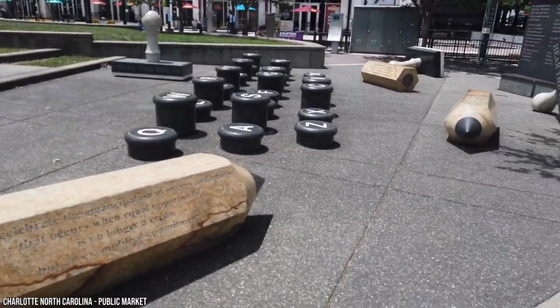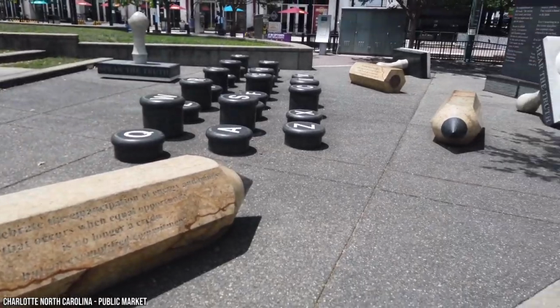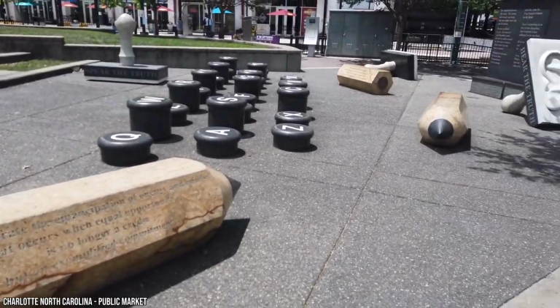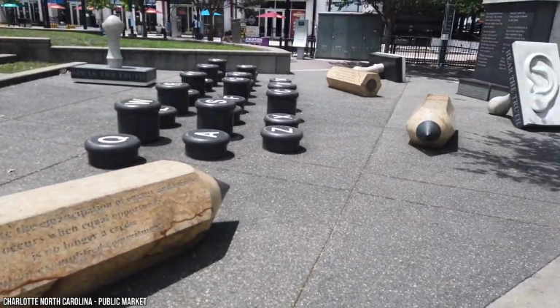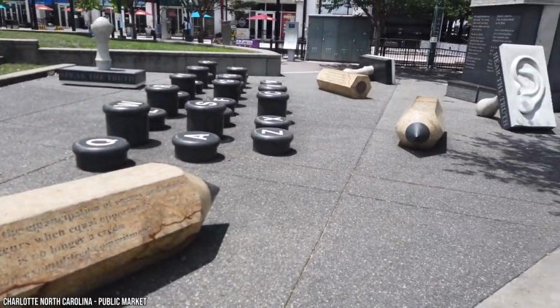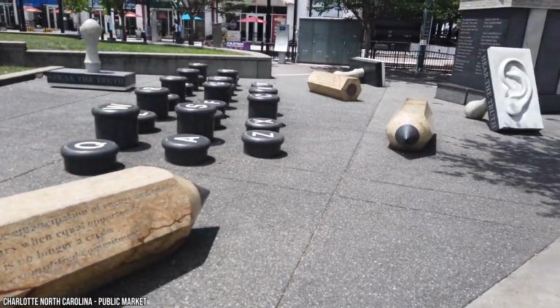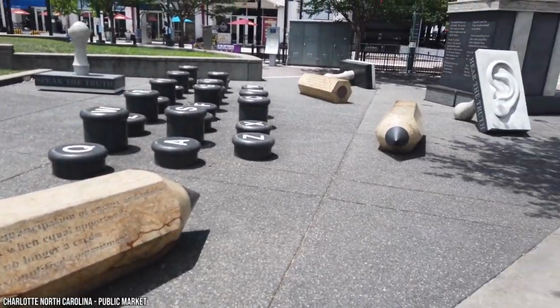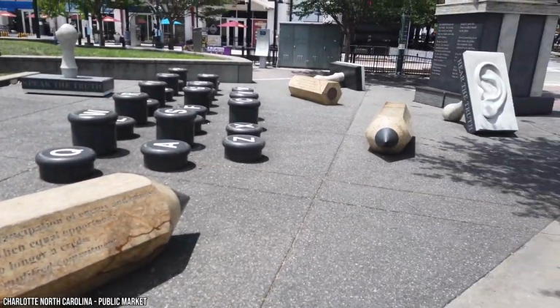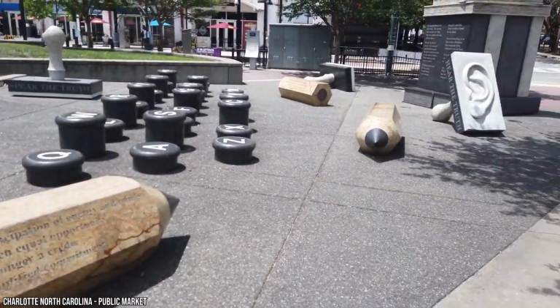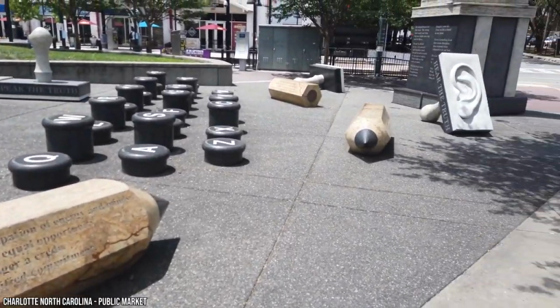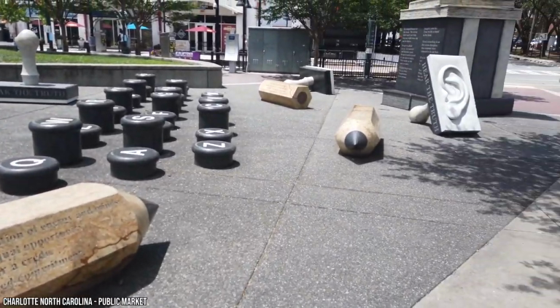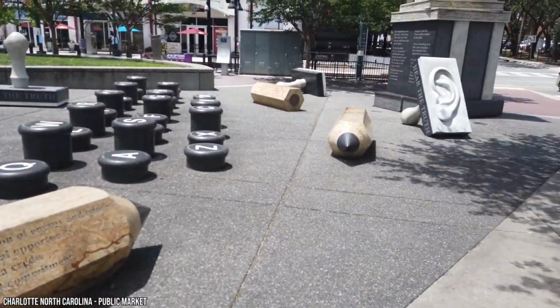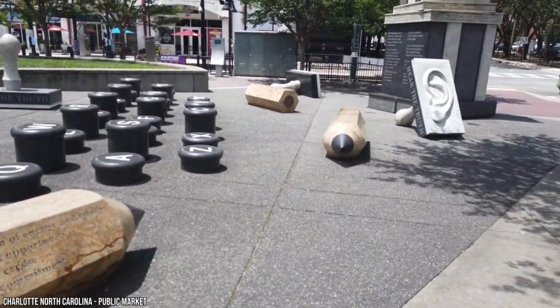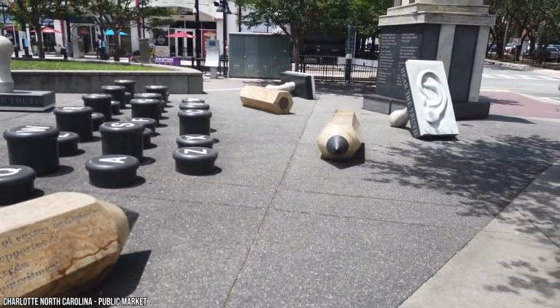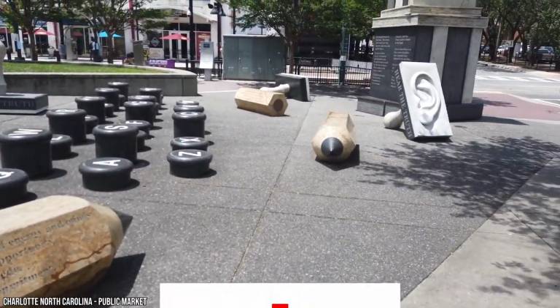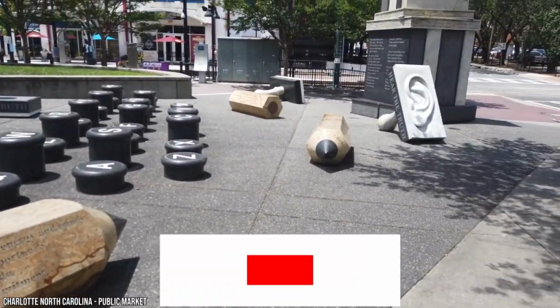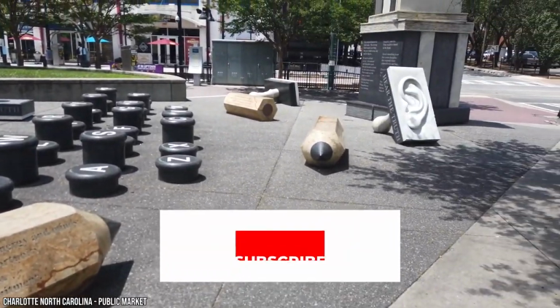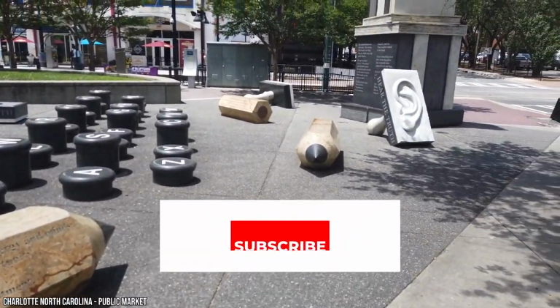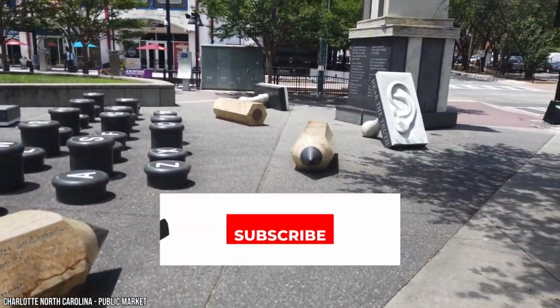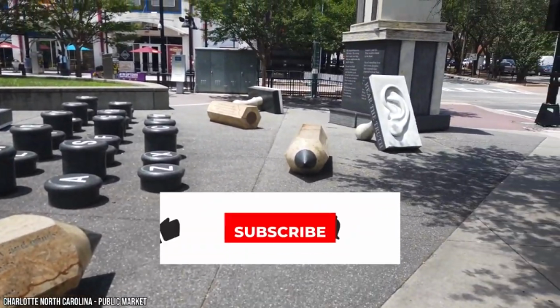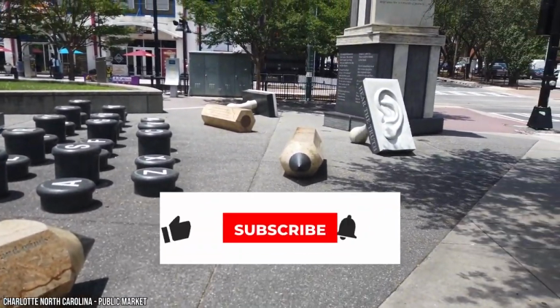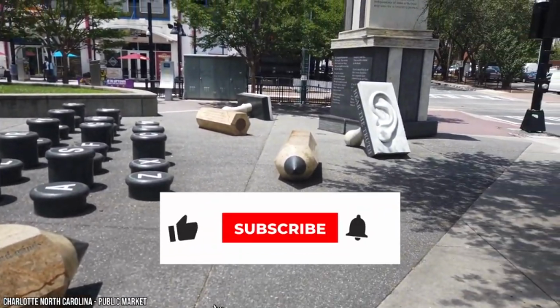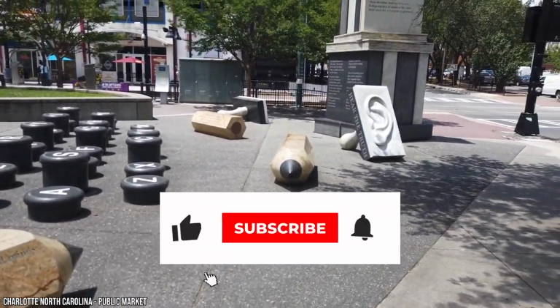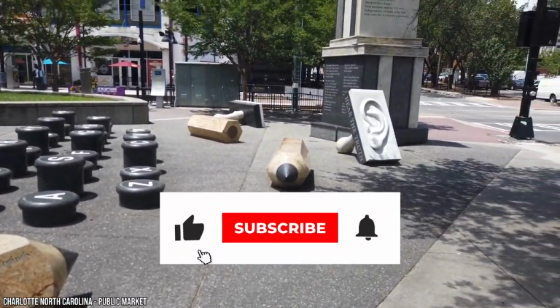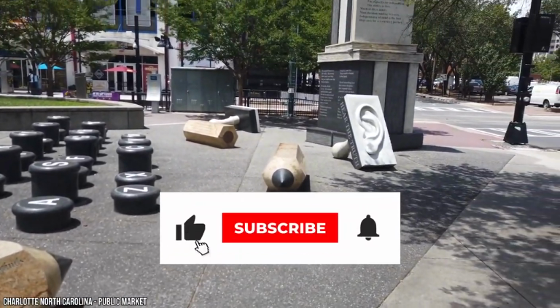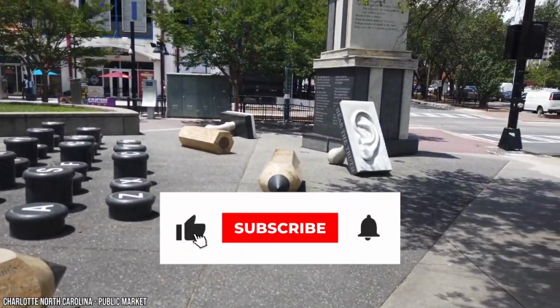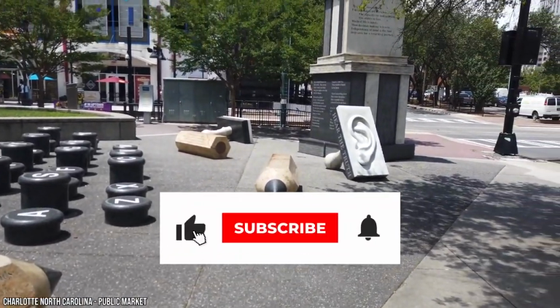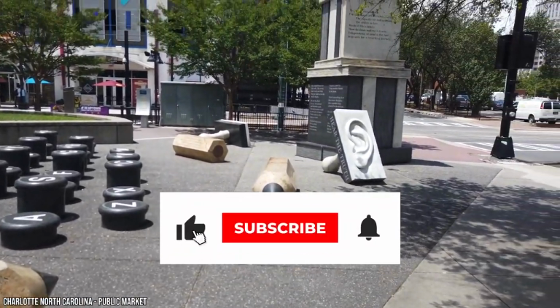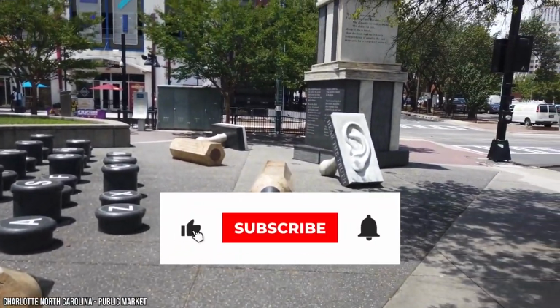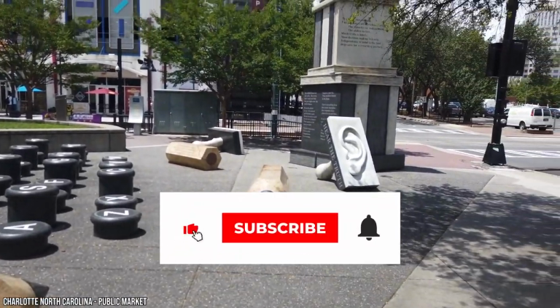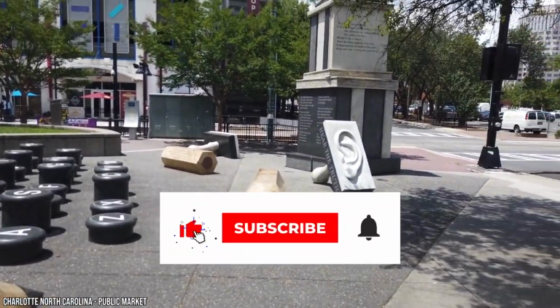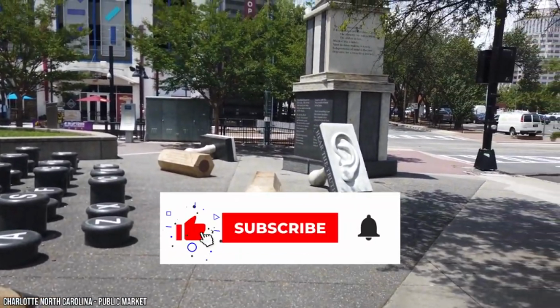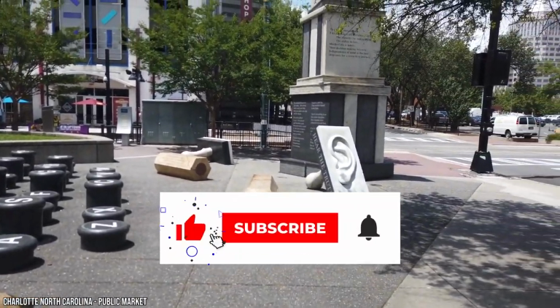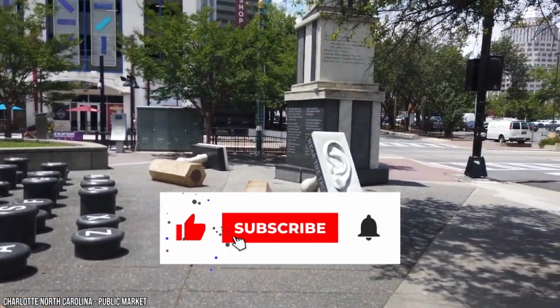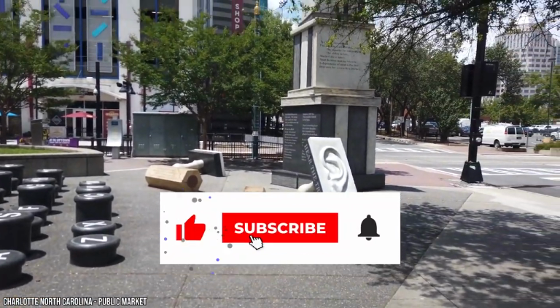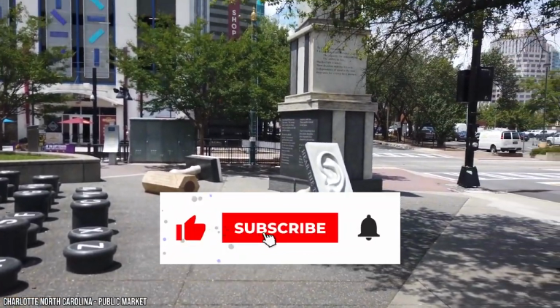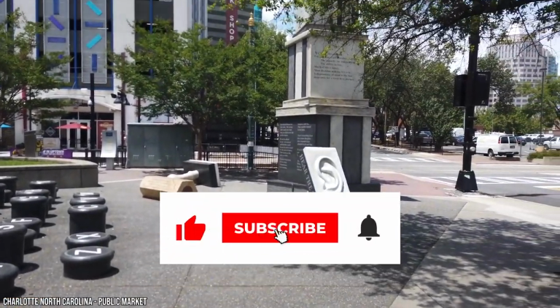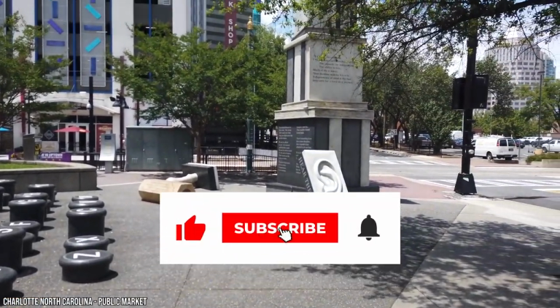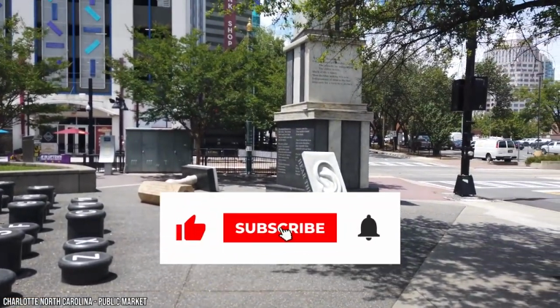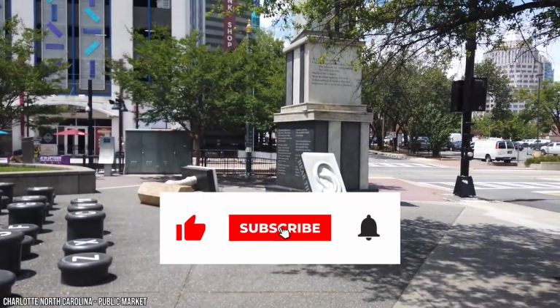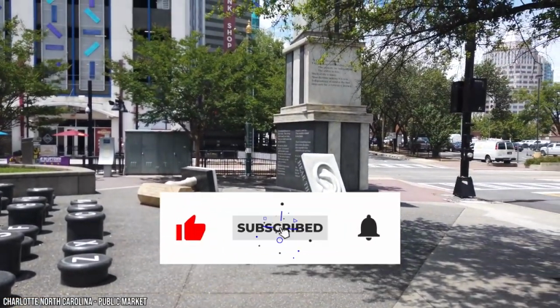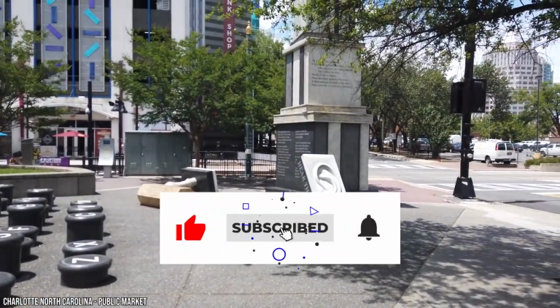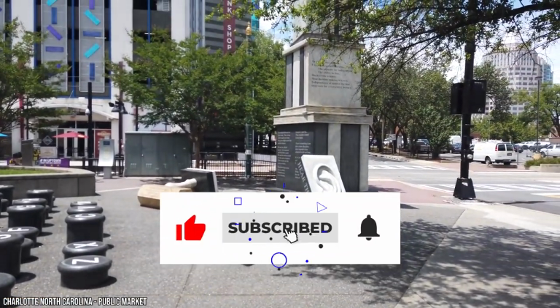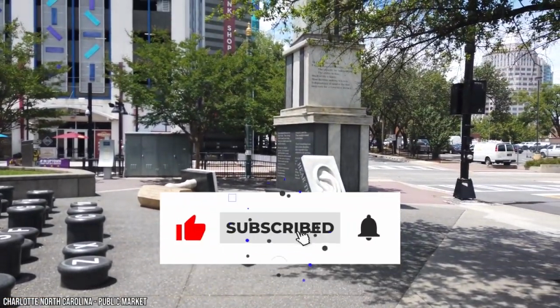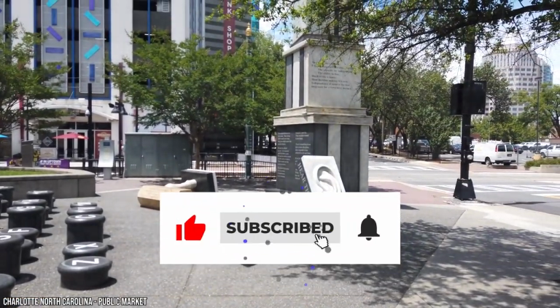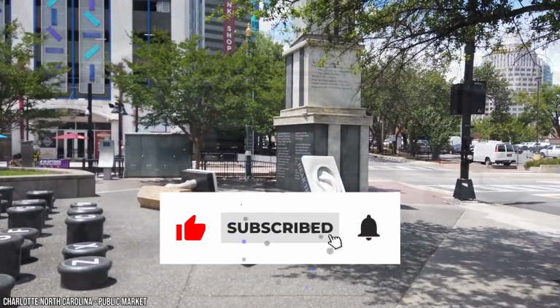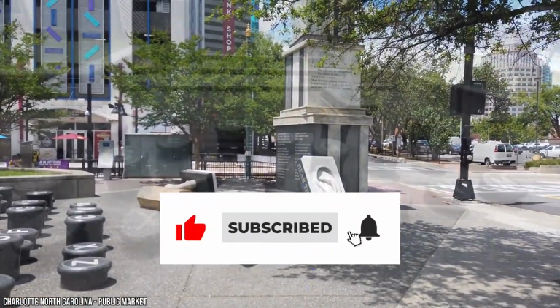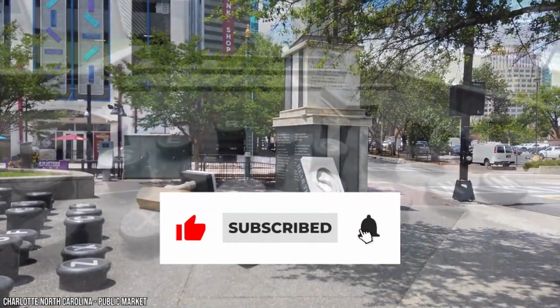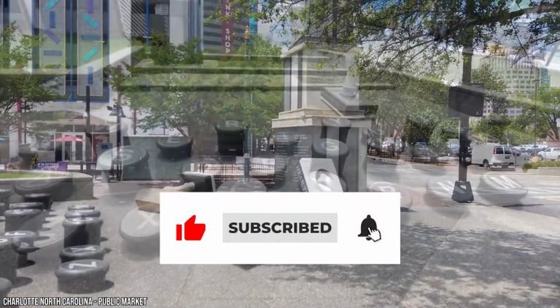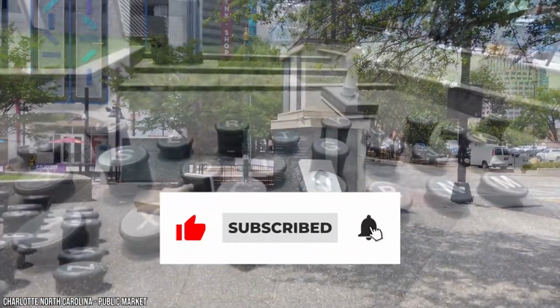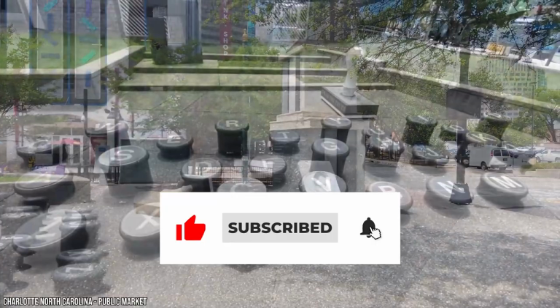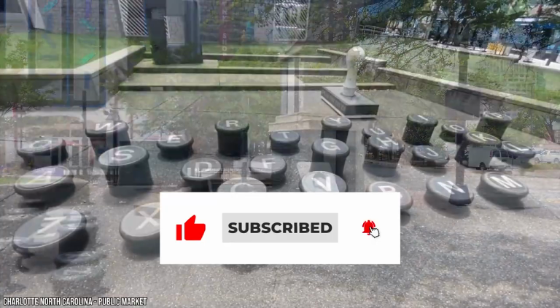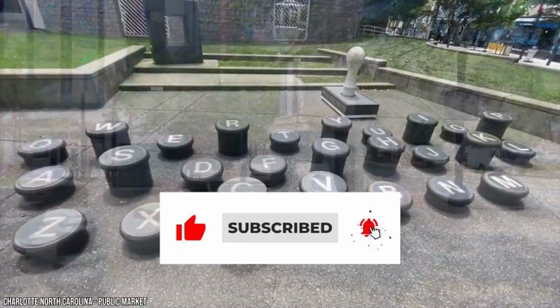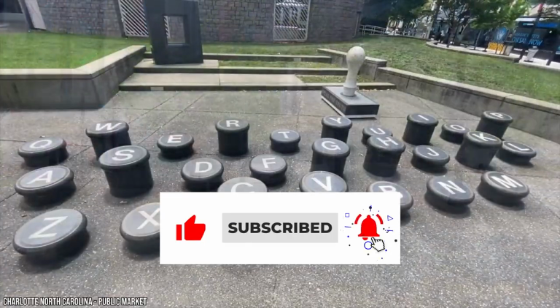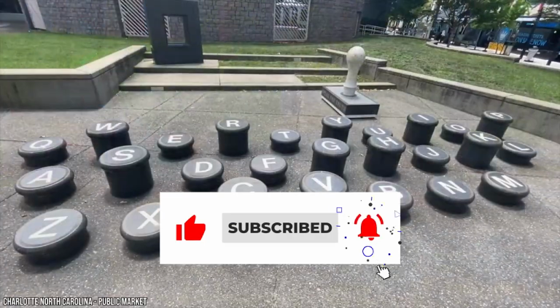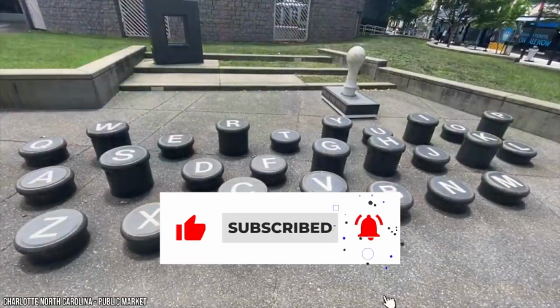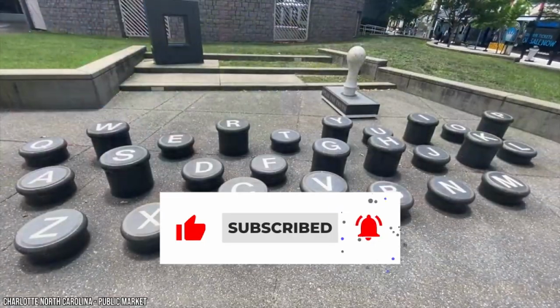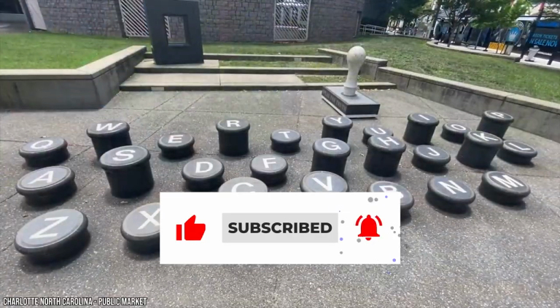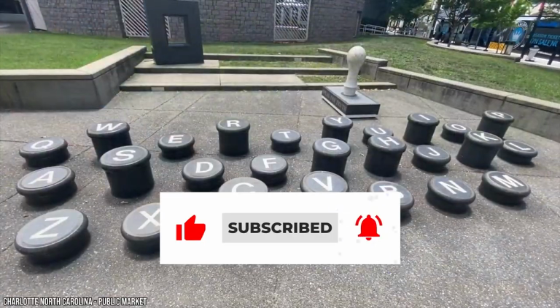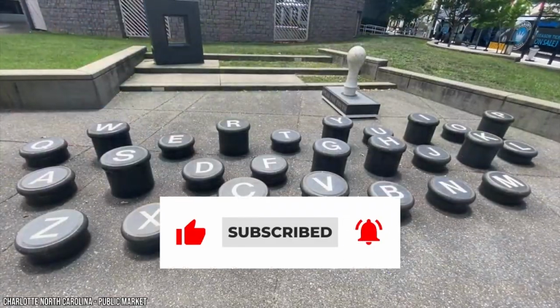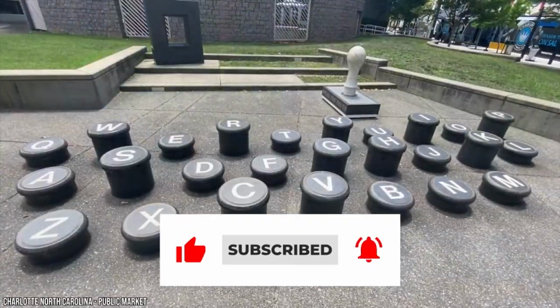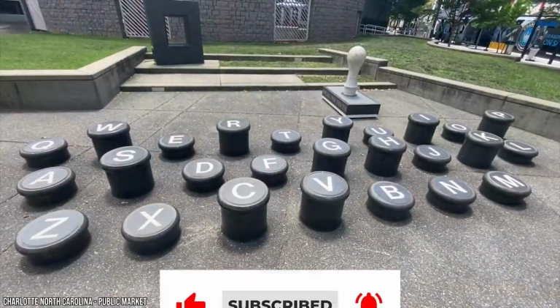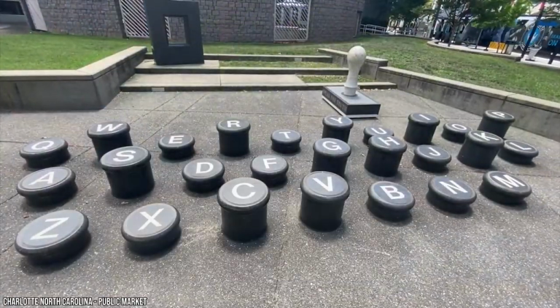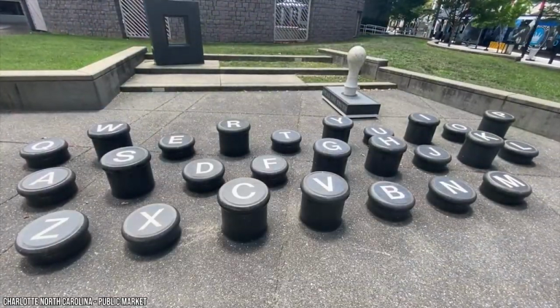Before we tell you more about the best things to do in Charlotte, please give this video a like and subscribe to Vucation if you haven't already.